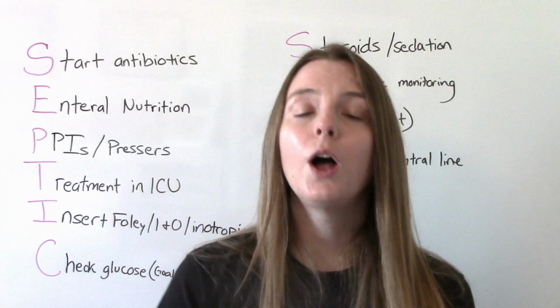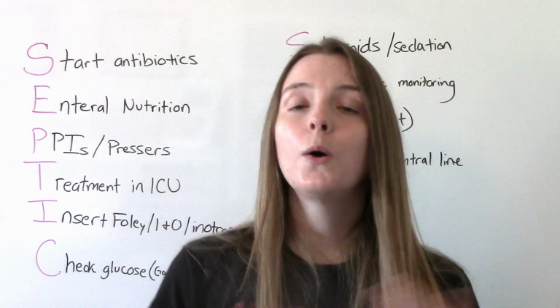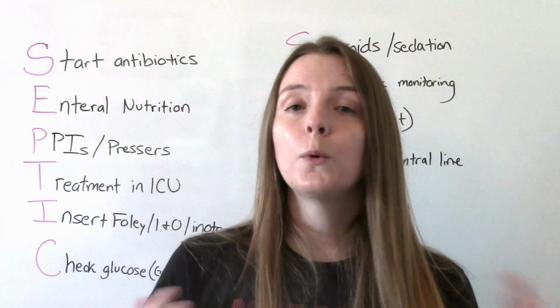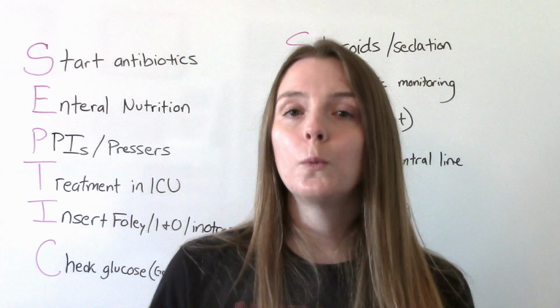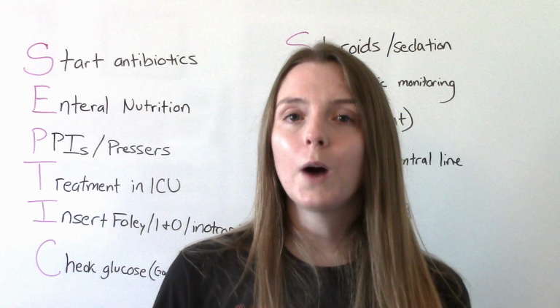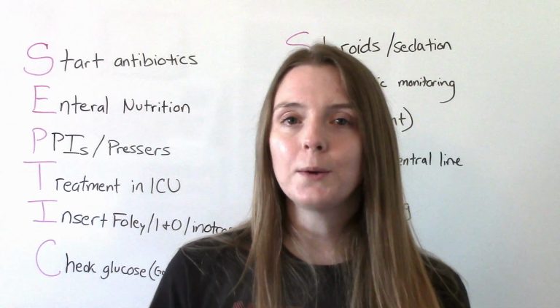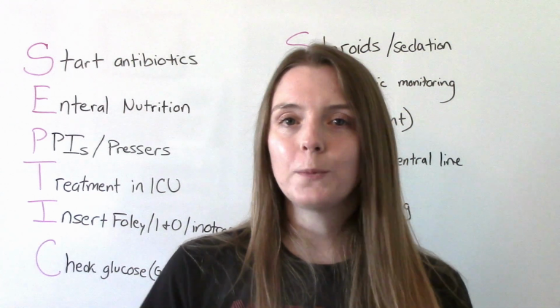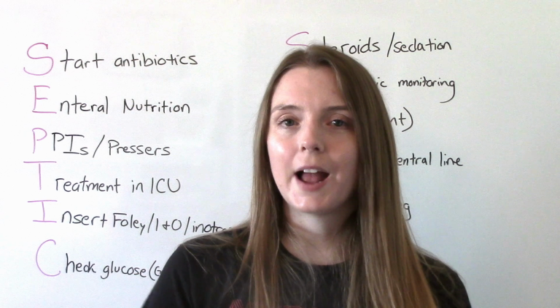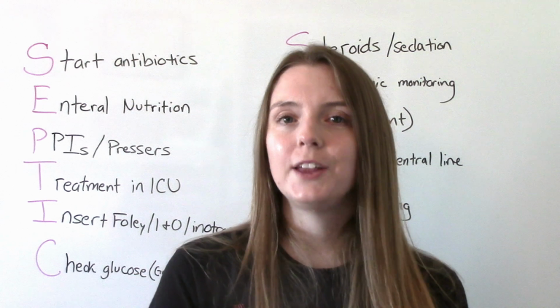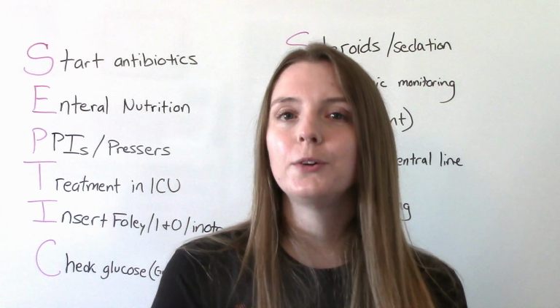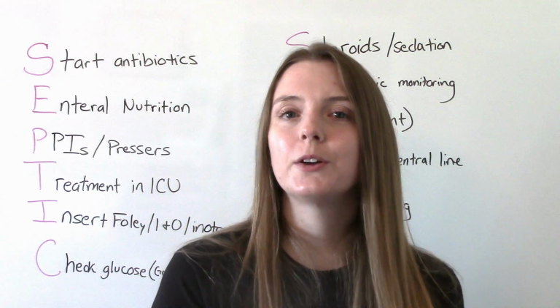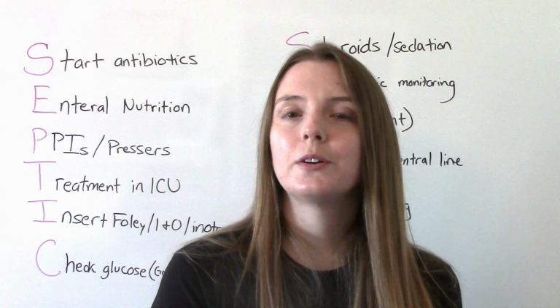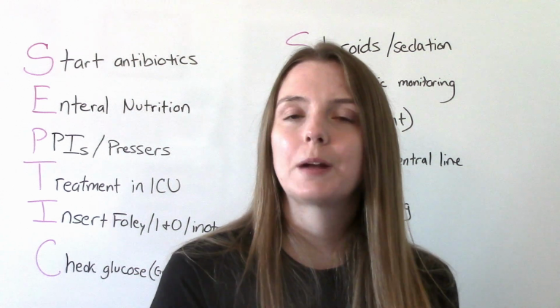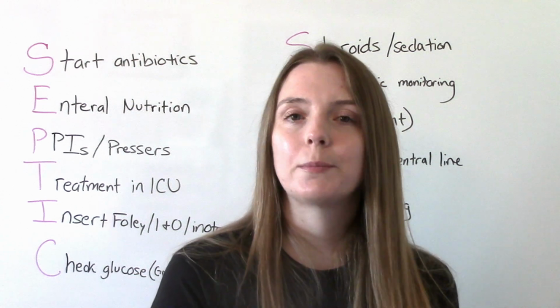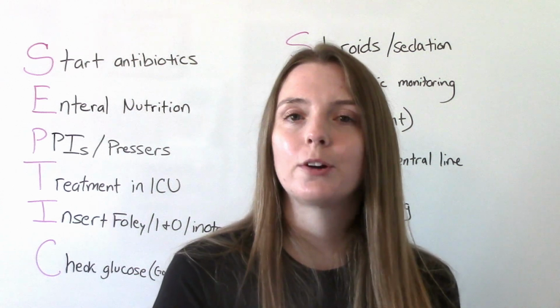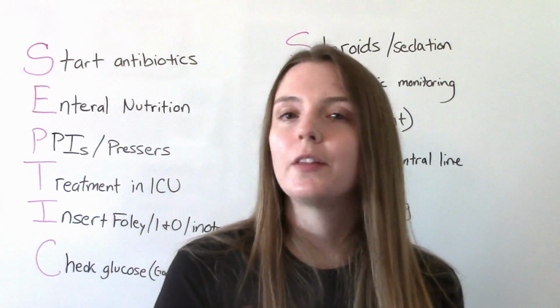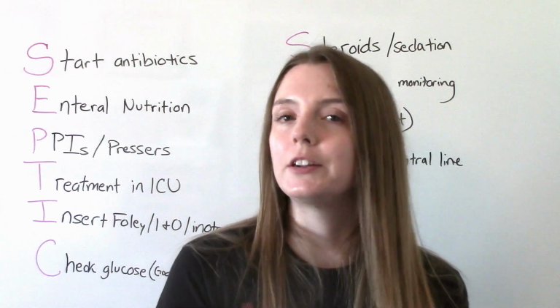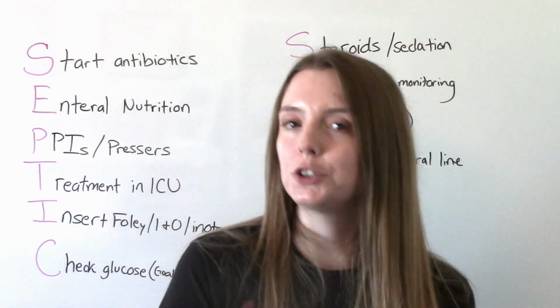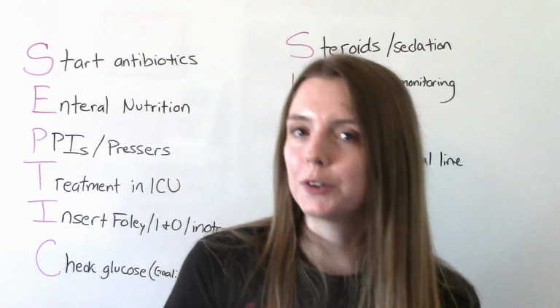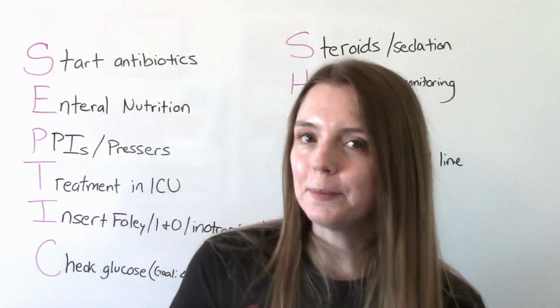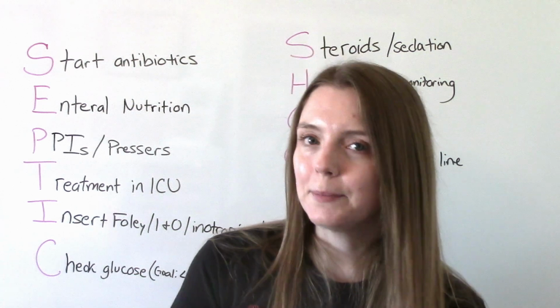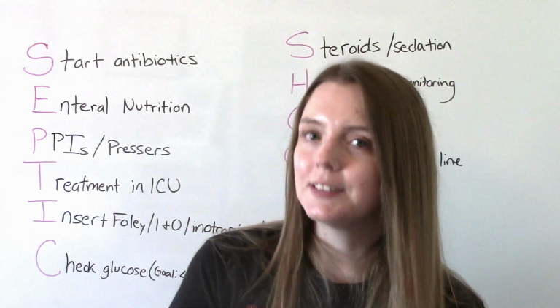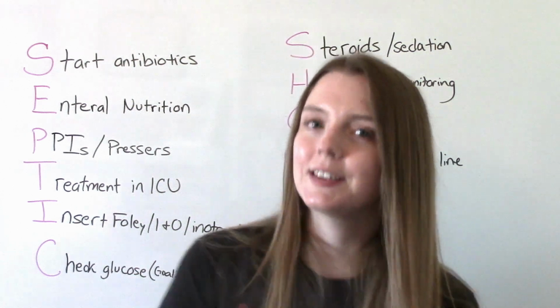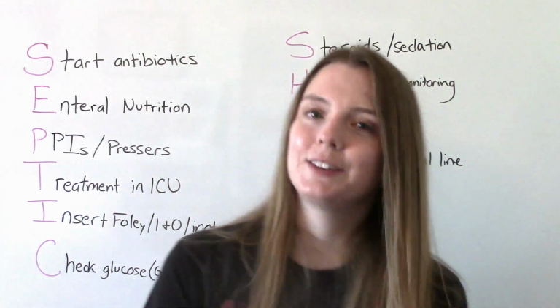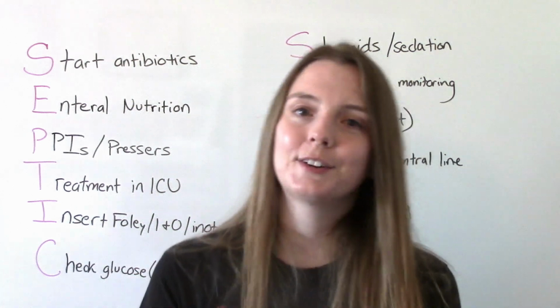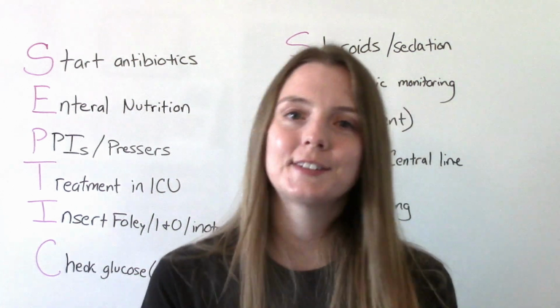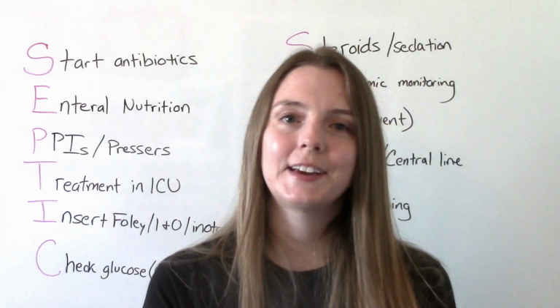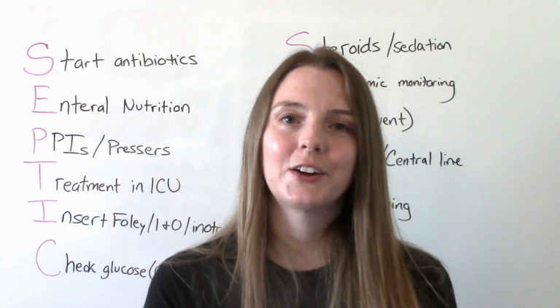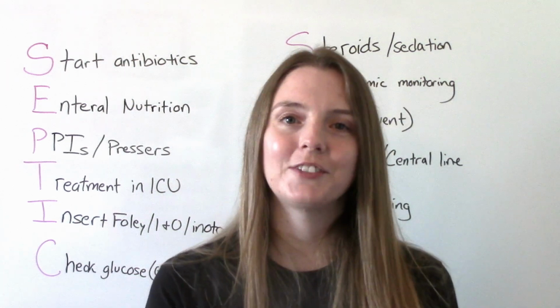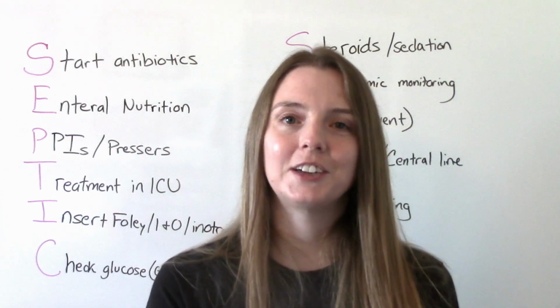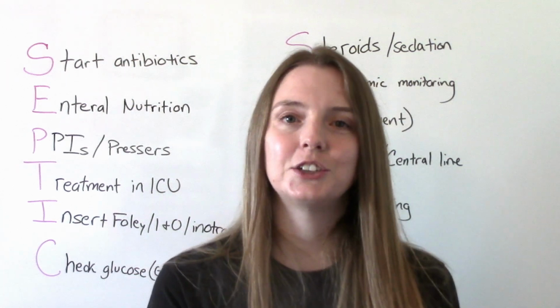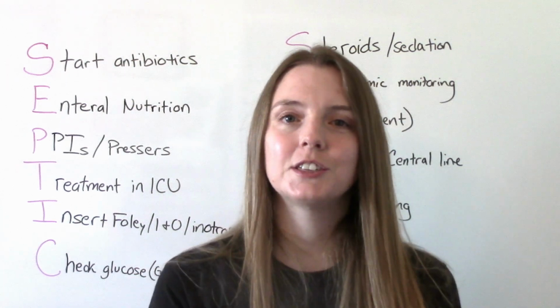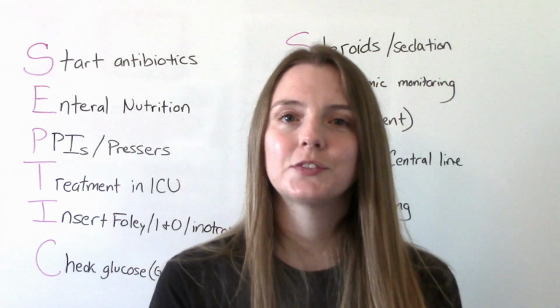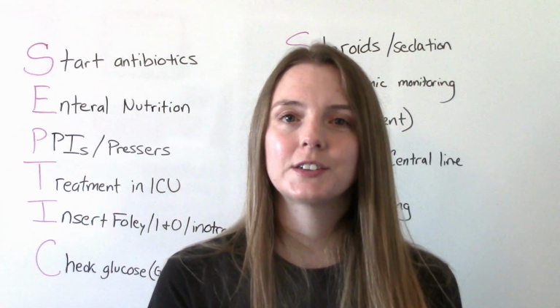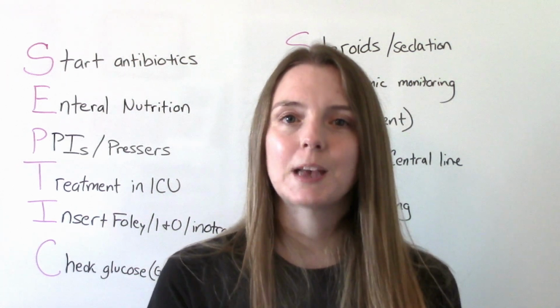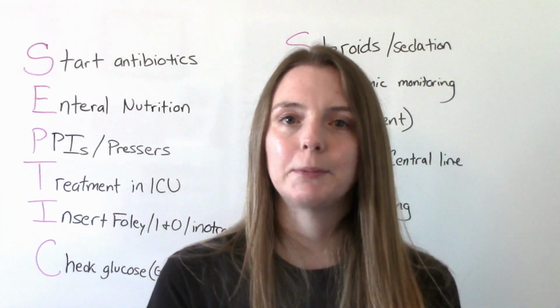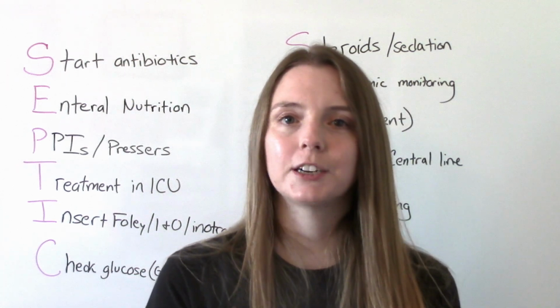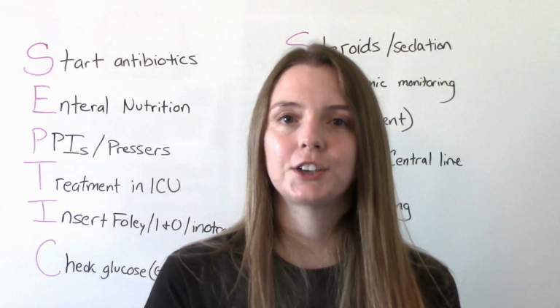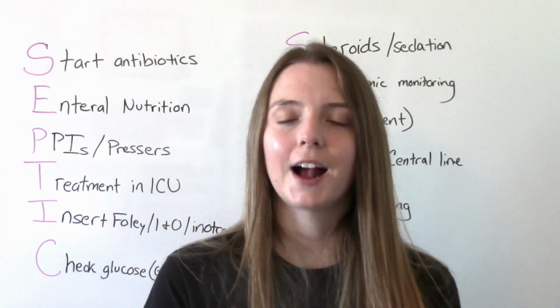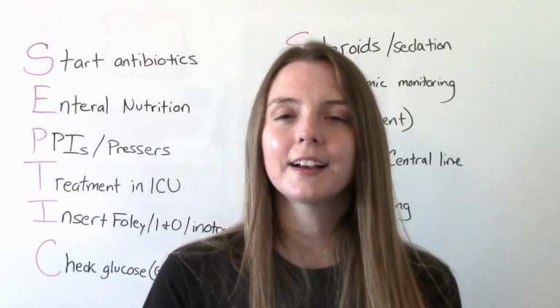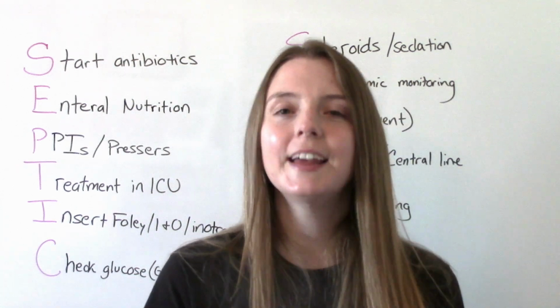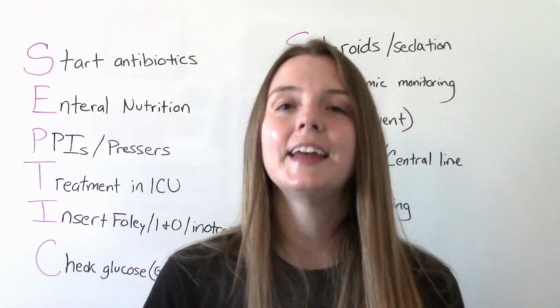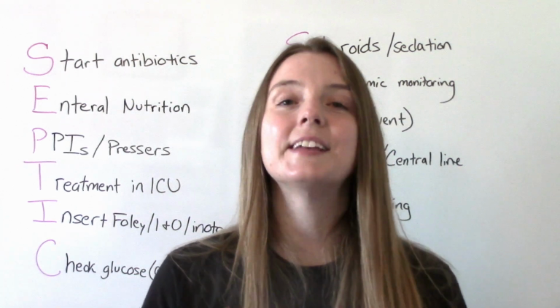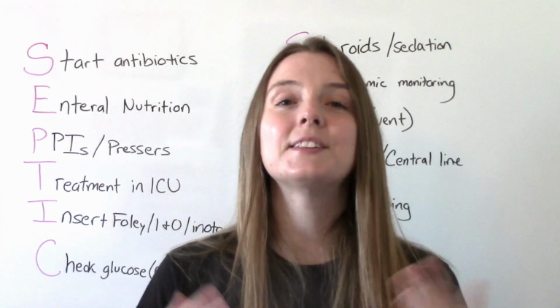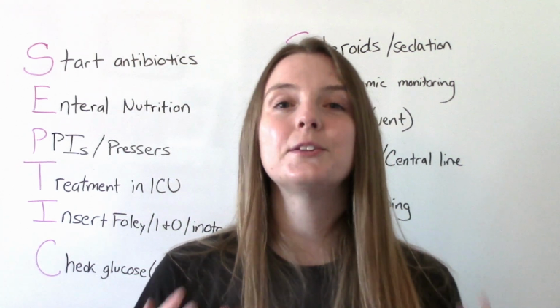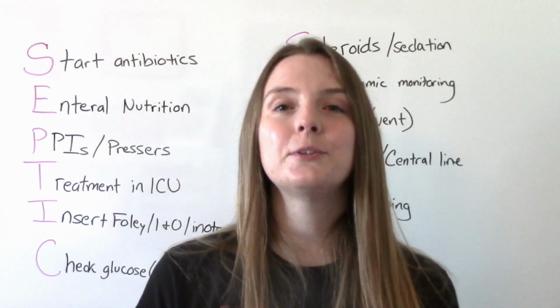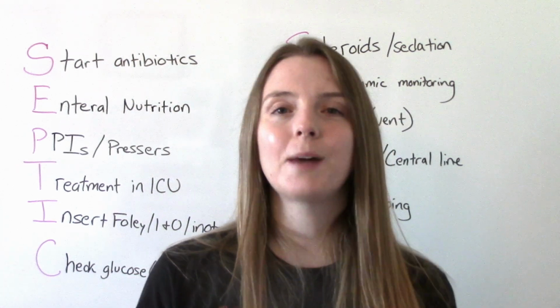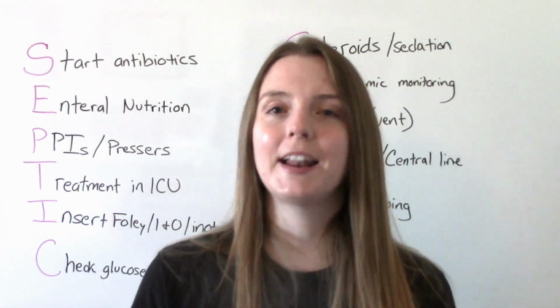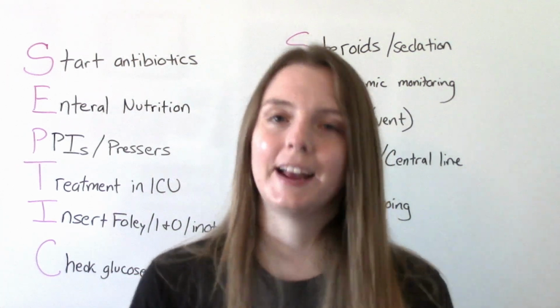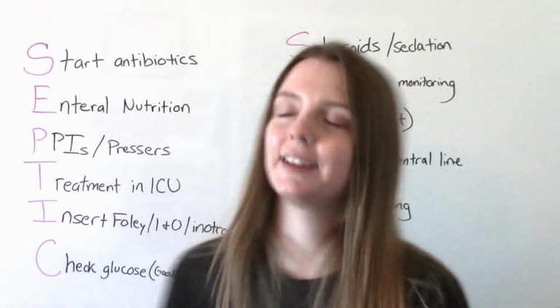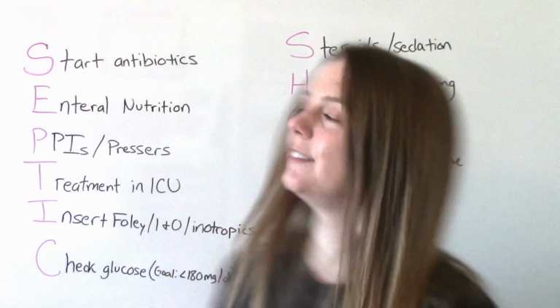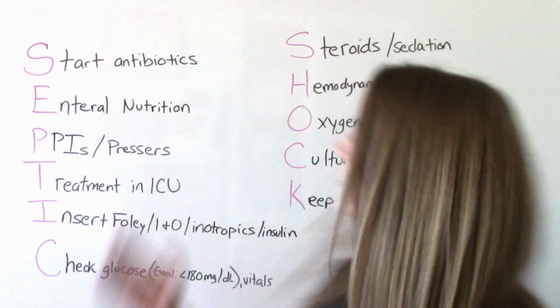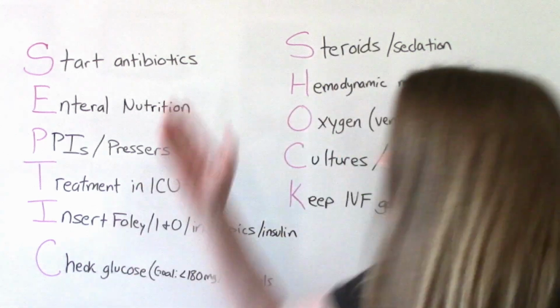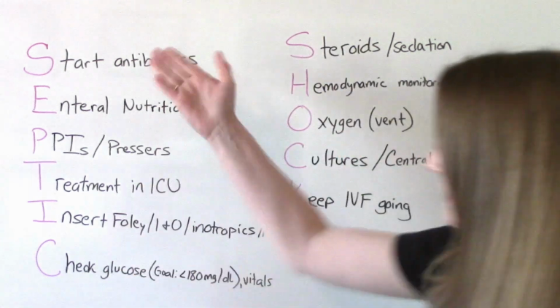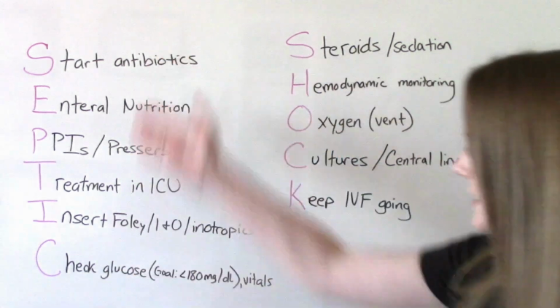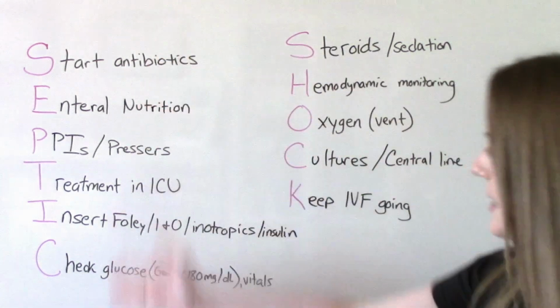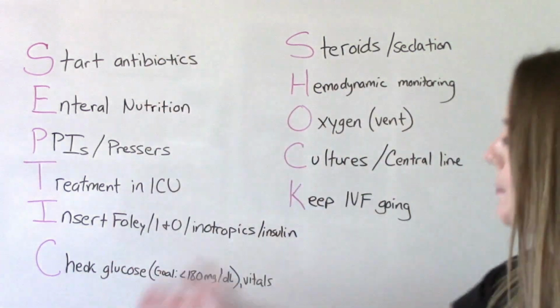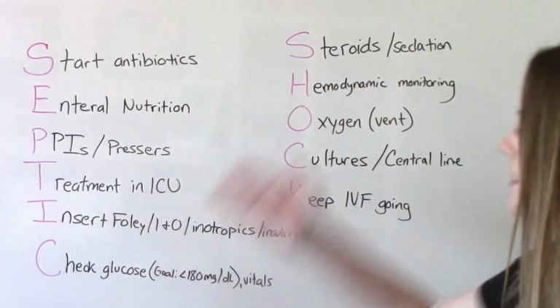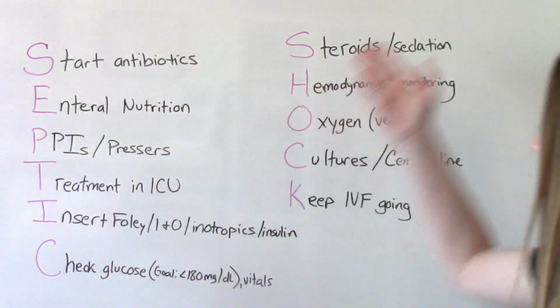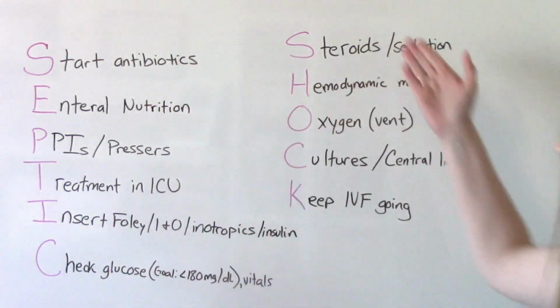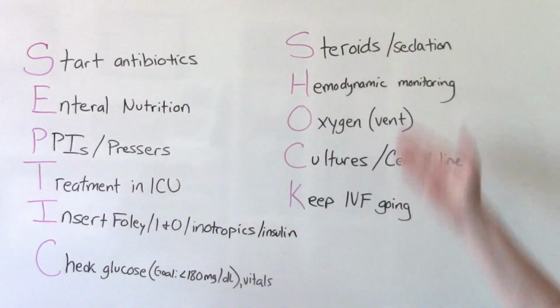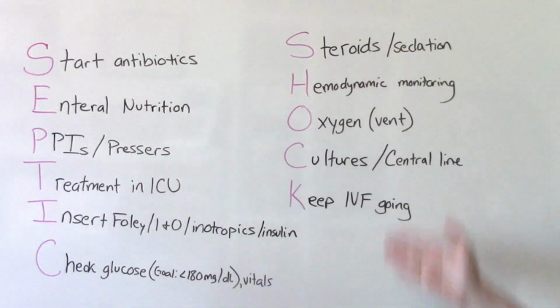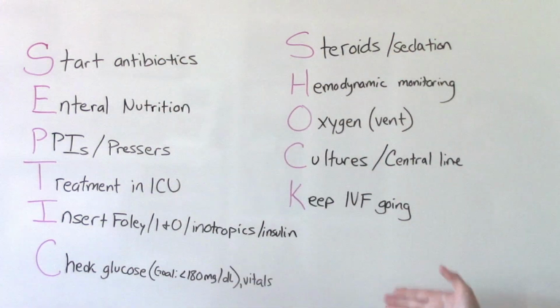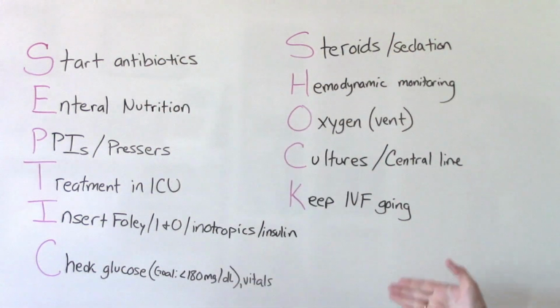One way you can remember all the treatments and nursing interventions for septic shock is the mnemonic, septic shock.